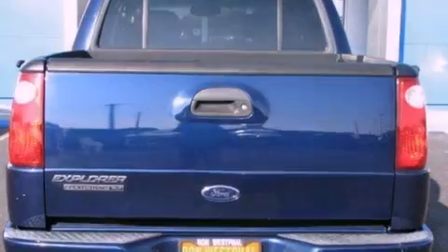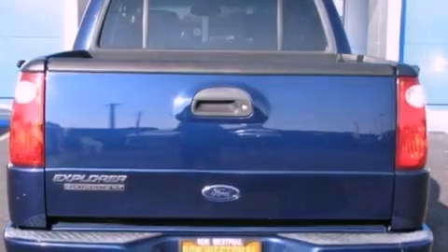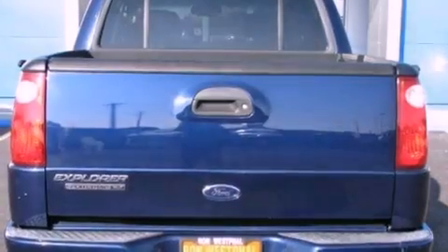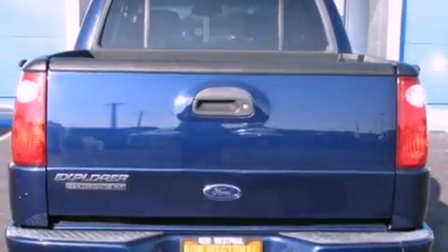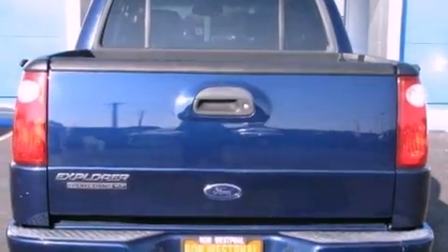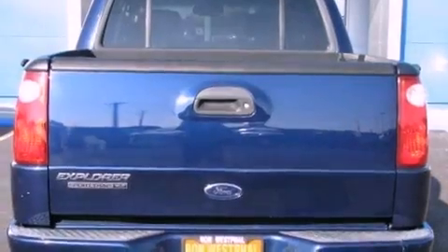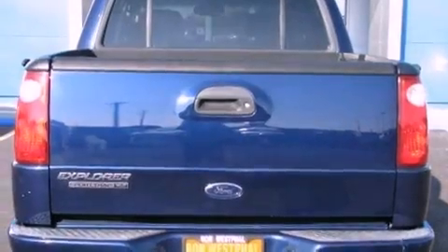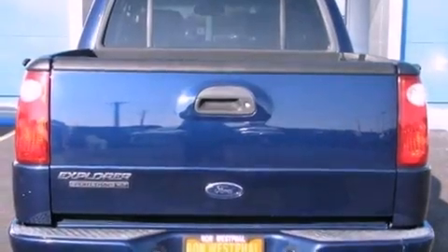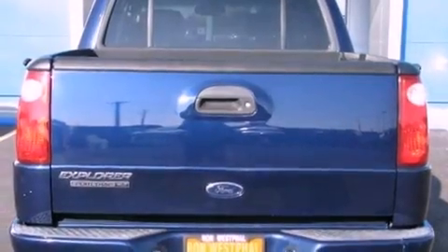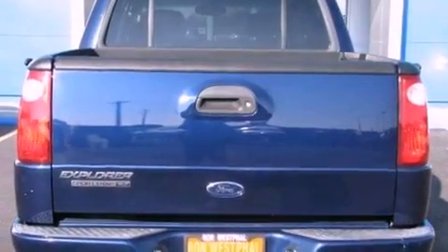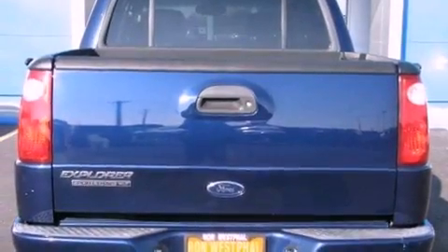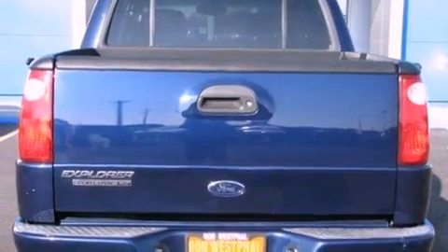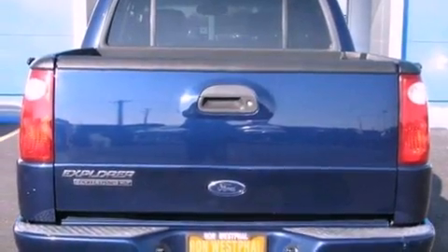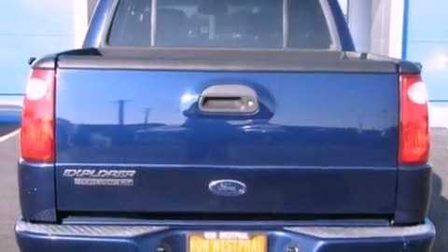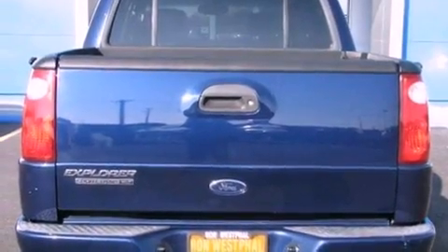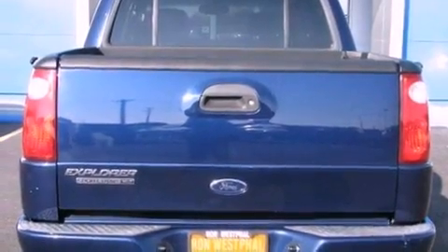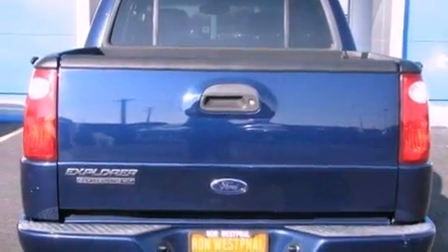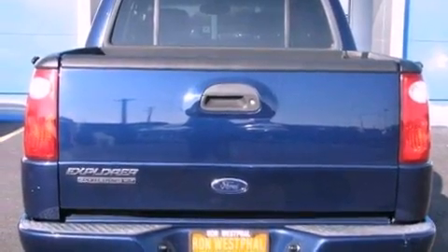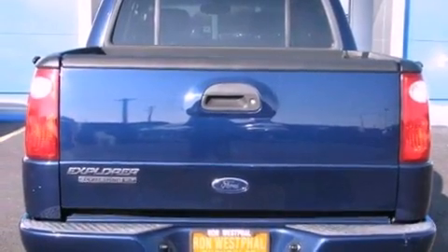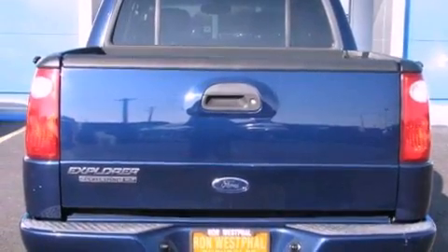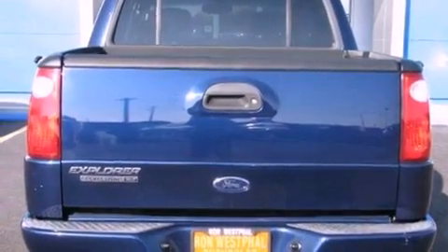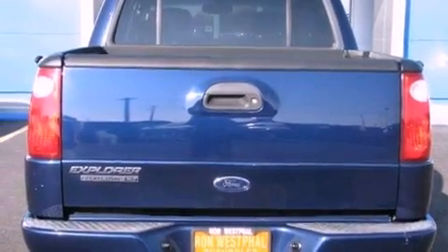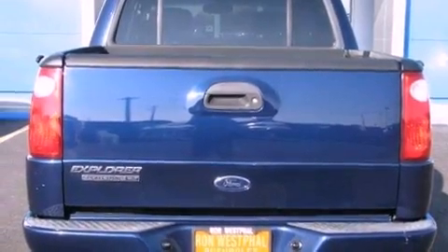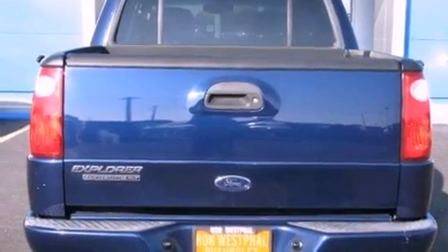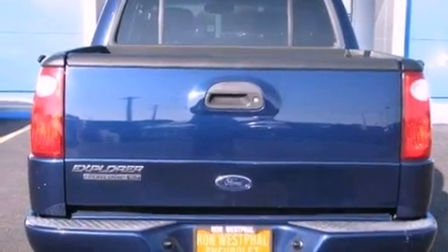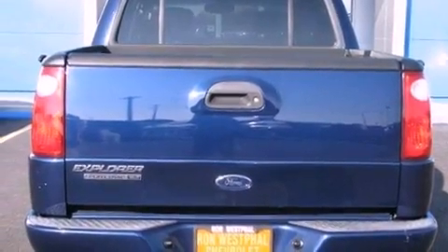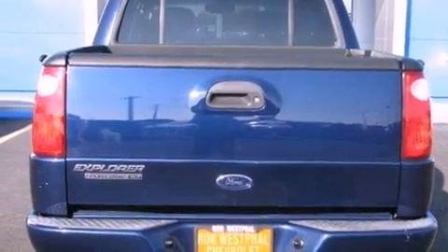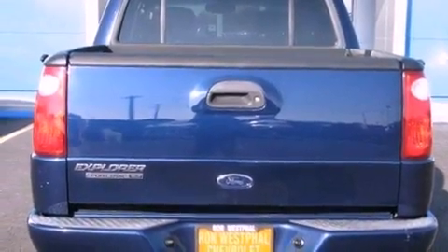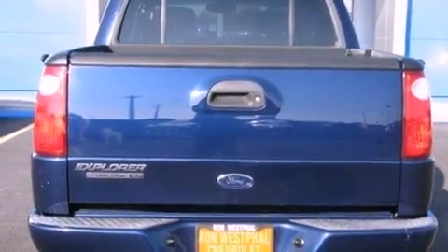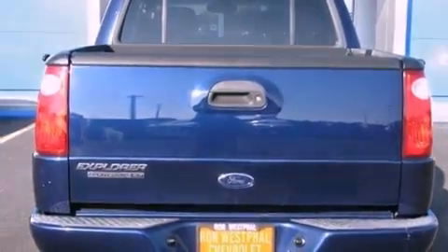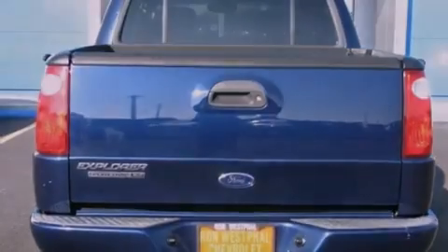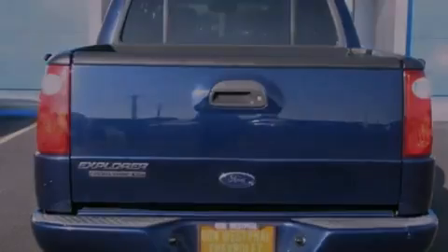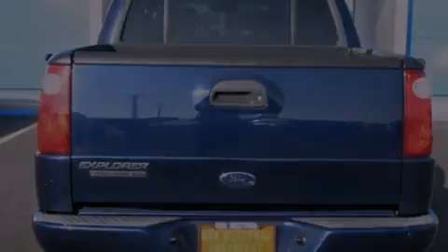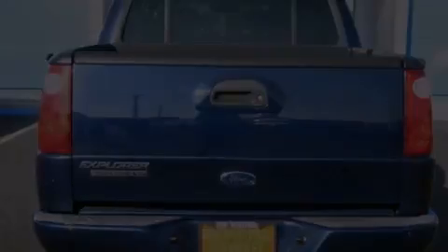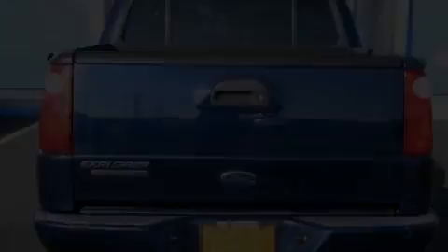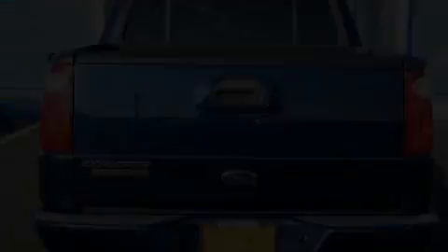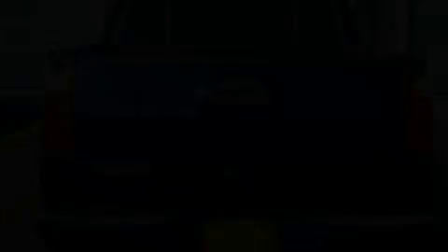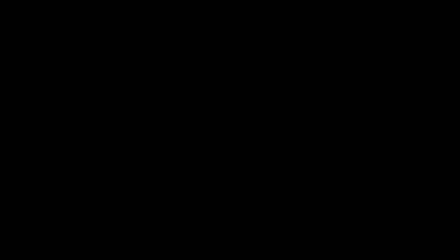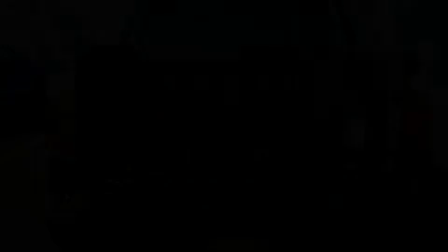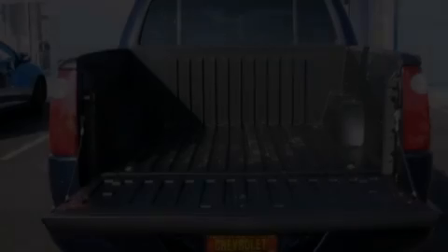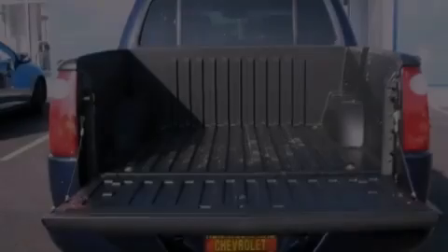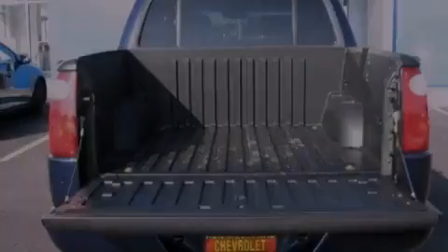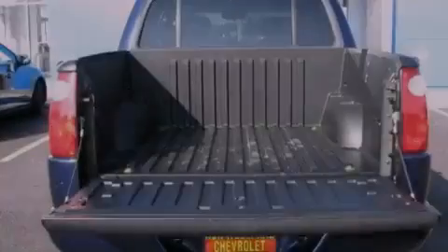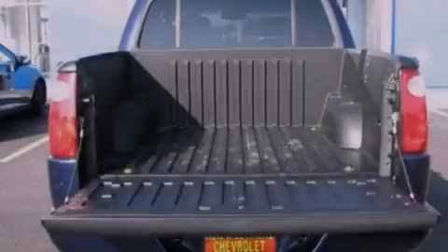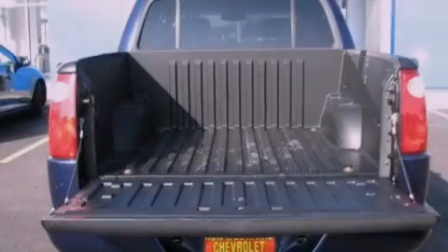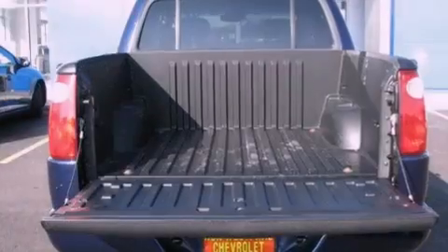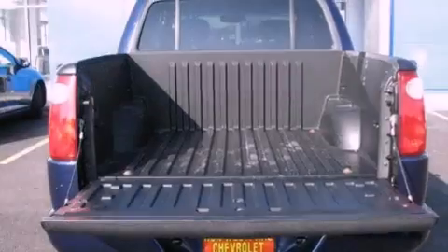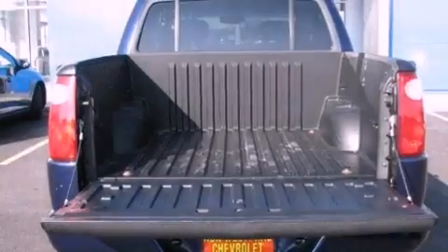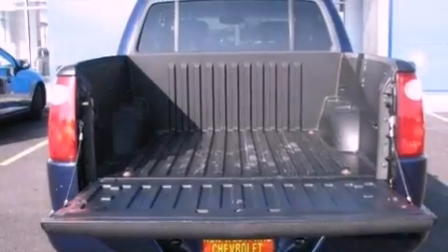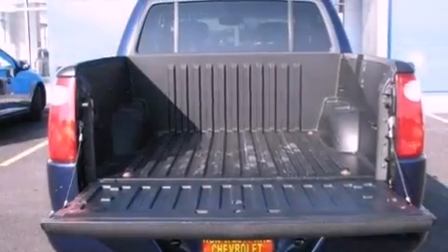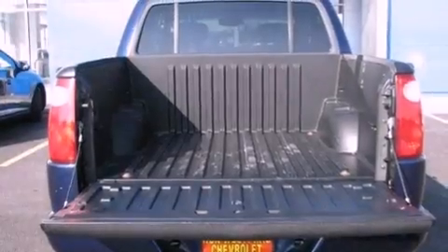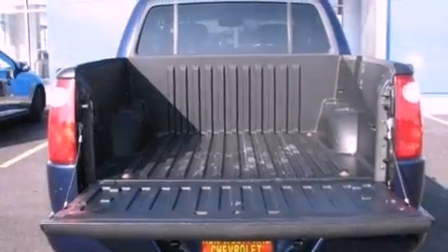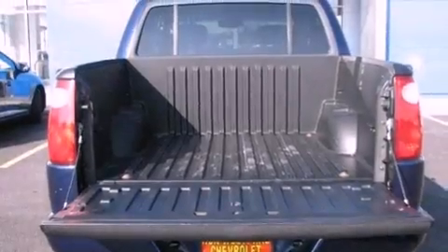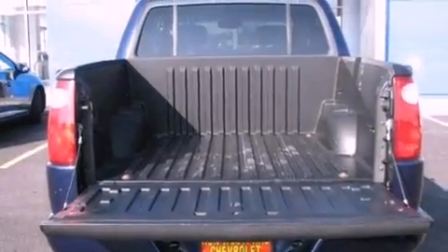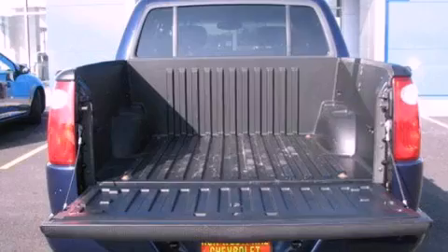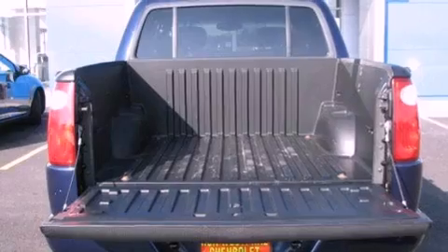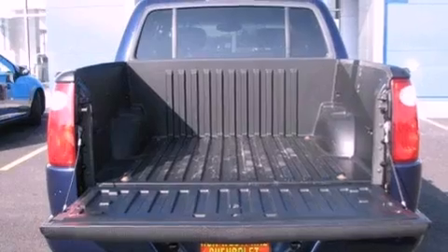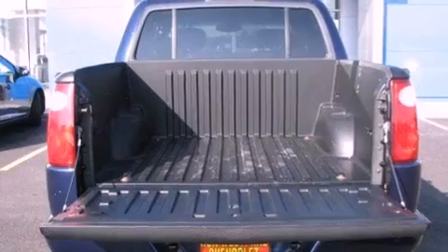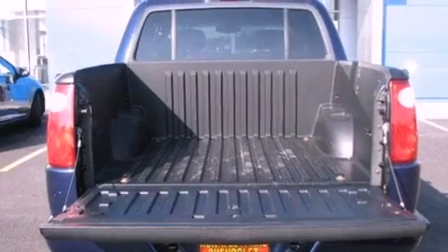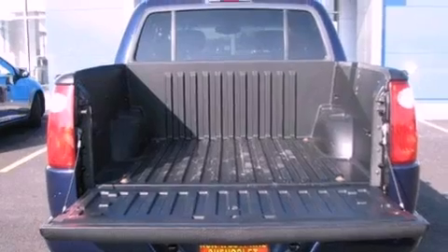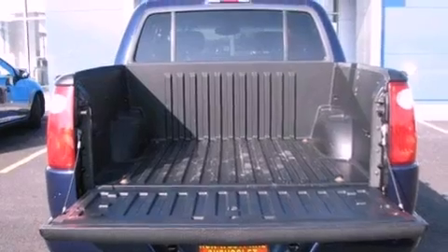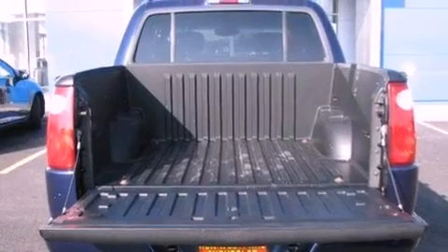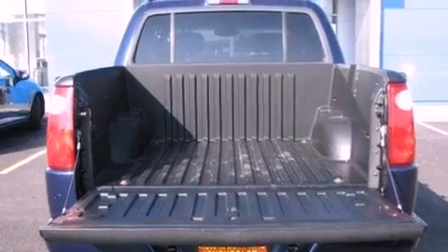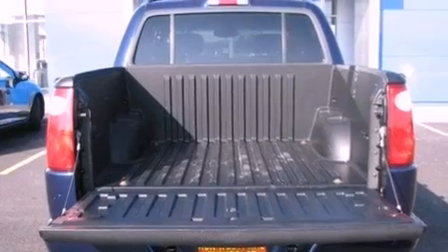12-volt power outlets, an anti-lock braking system, full power accessories, and aluminum wheels.